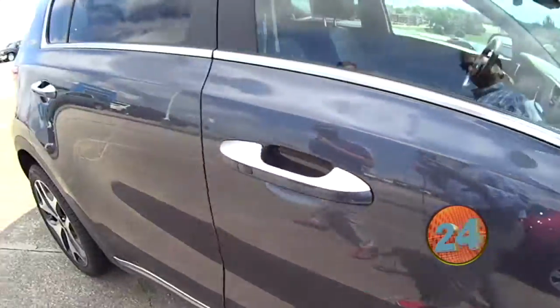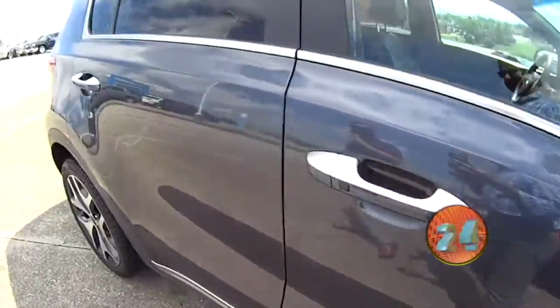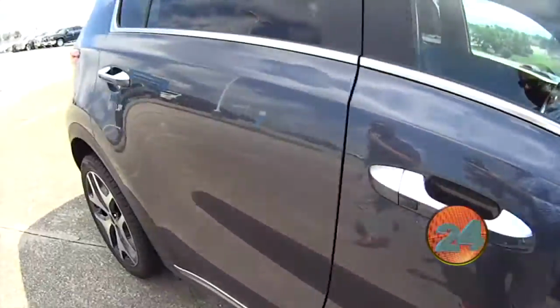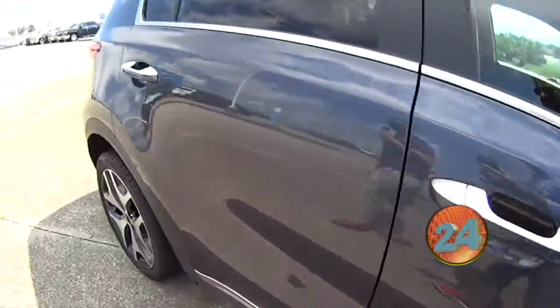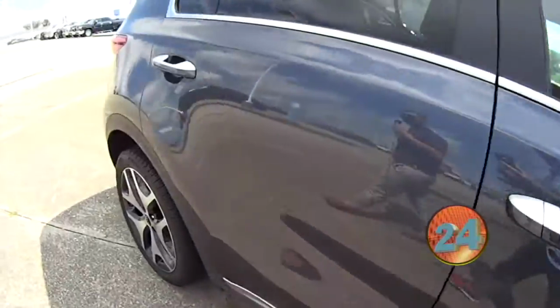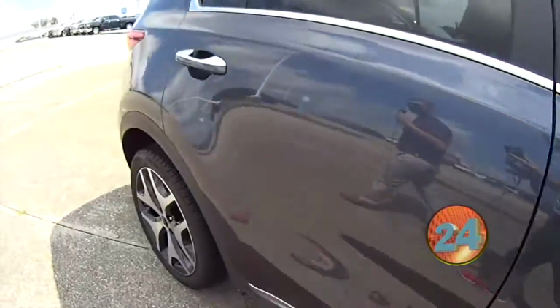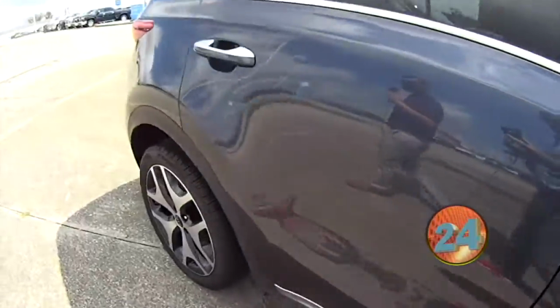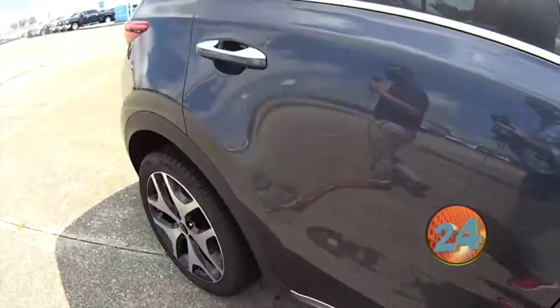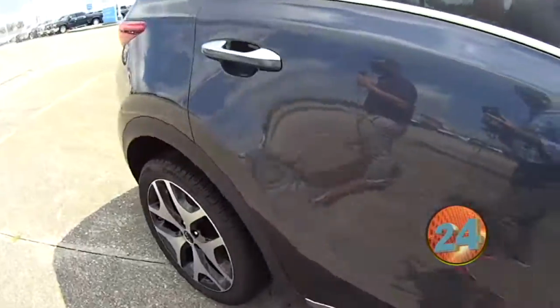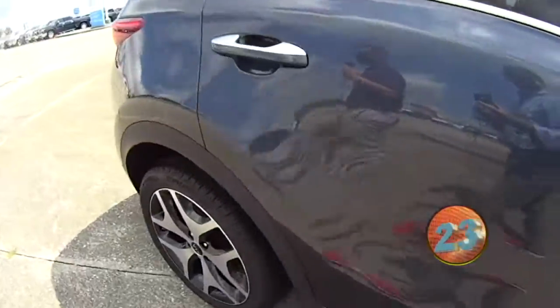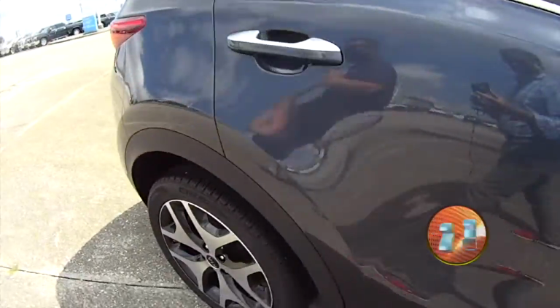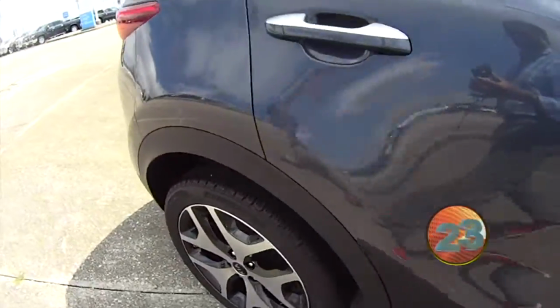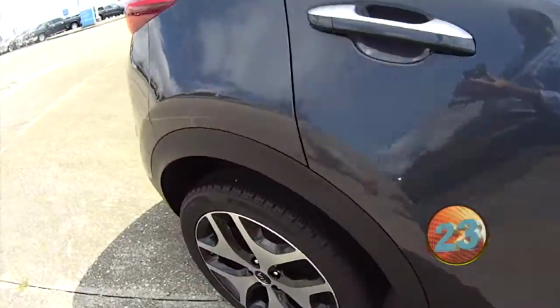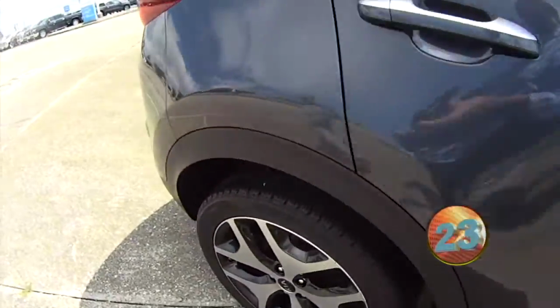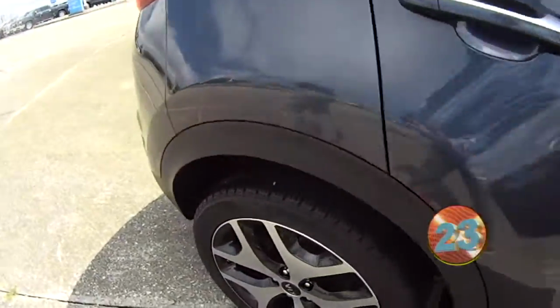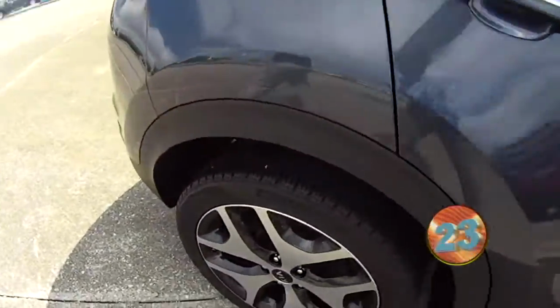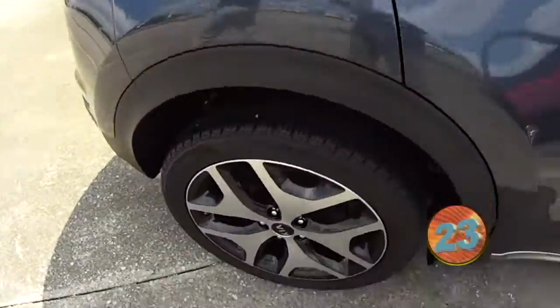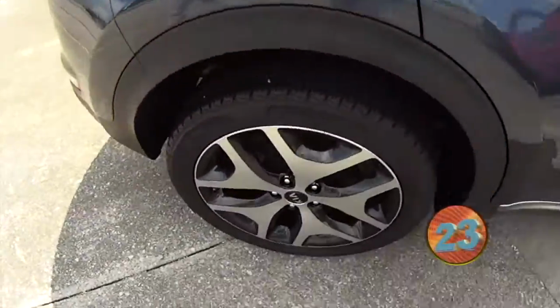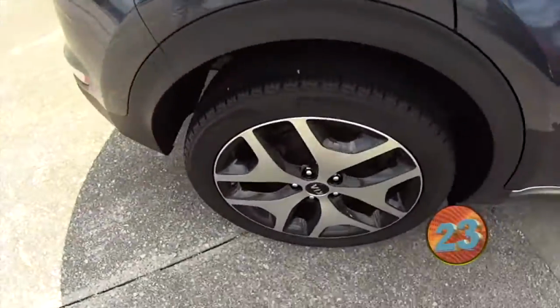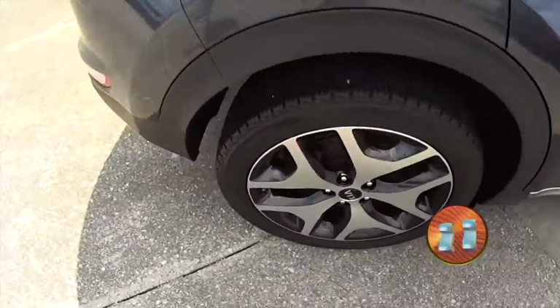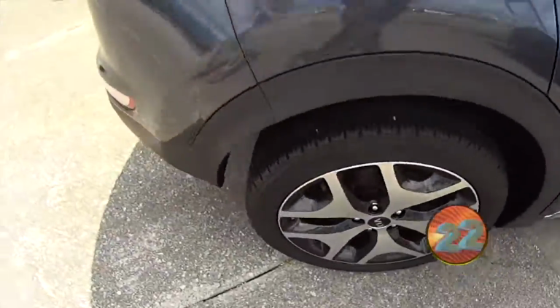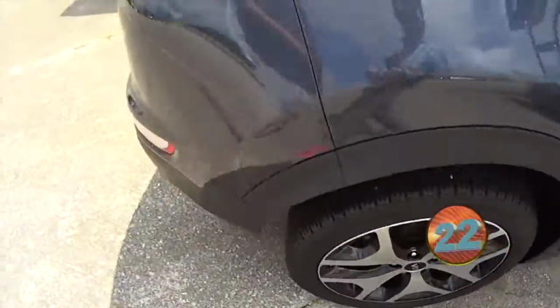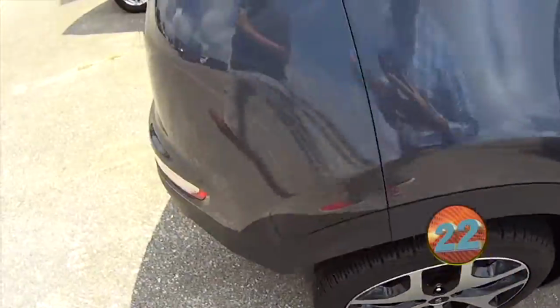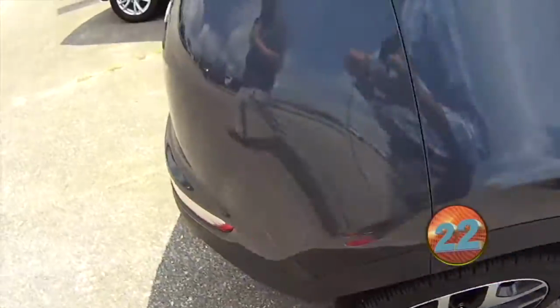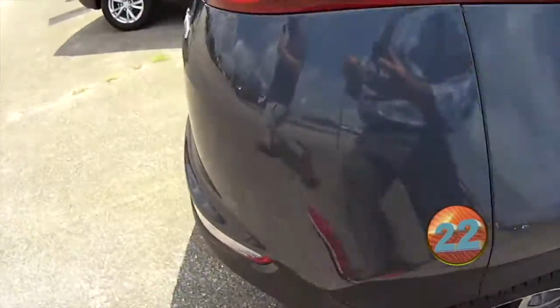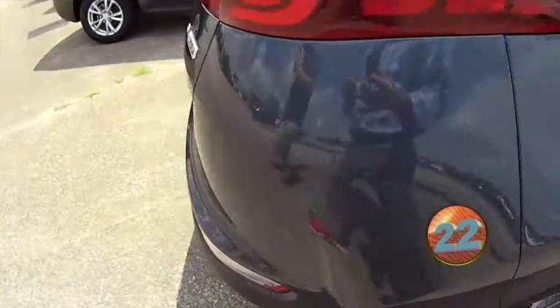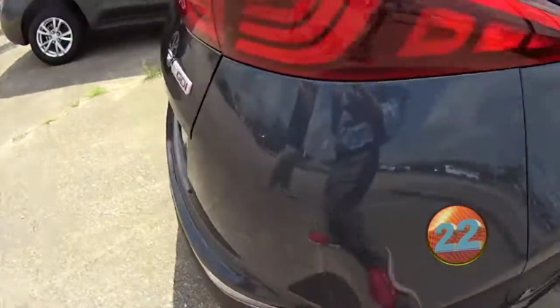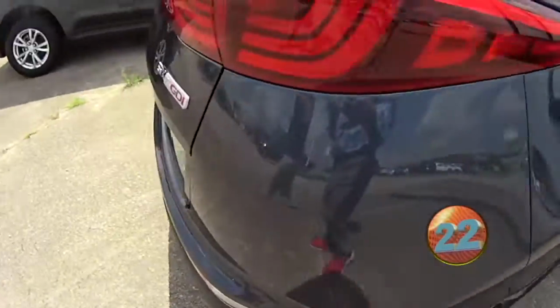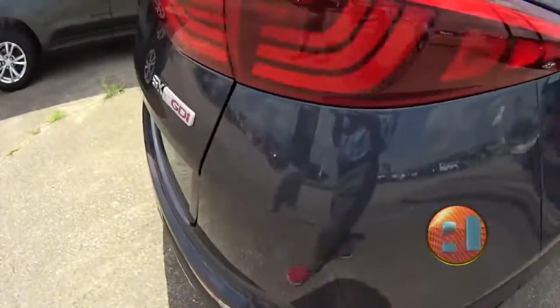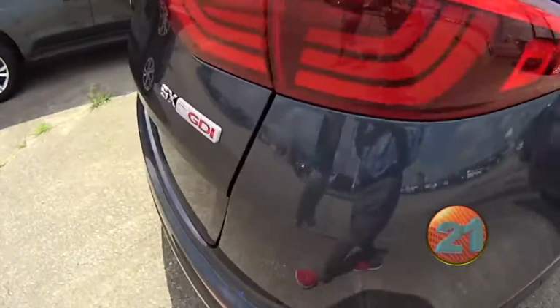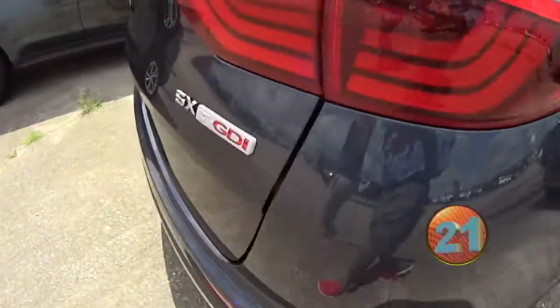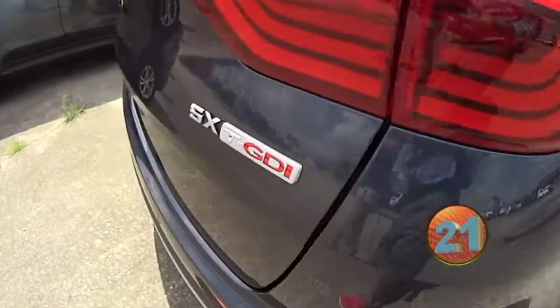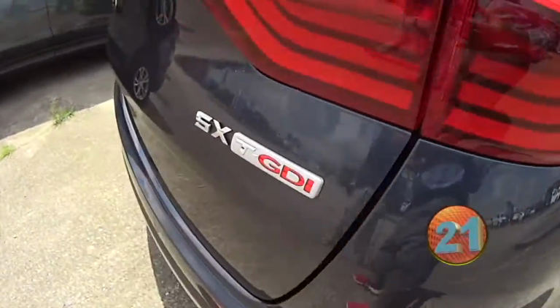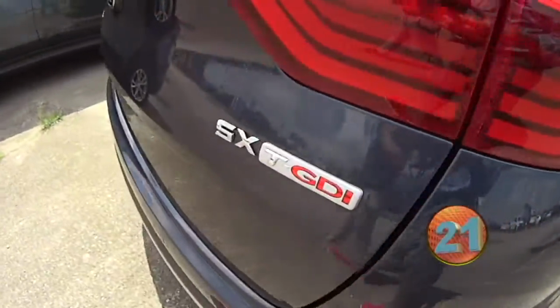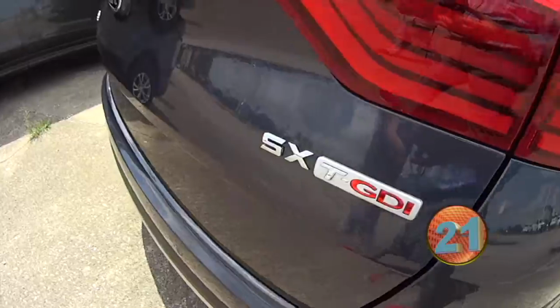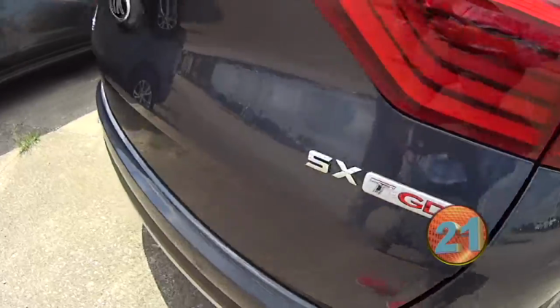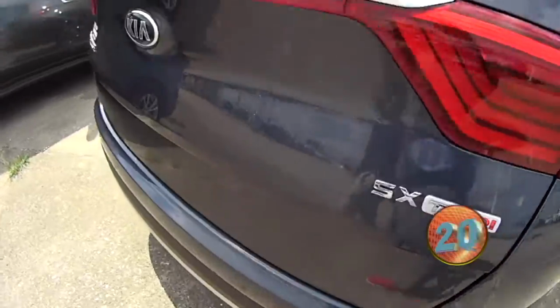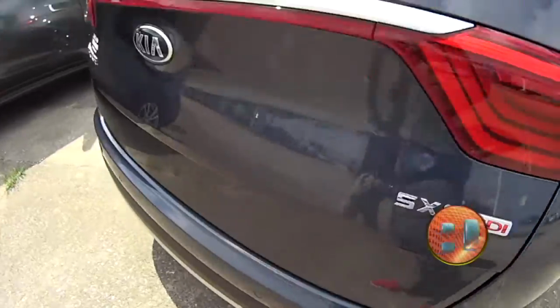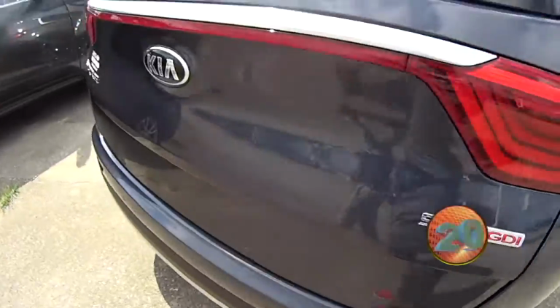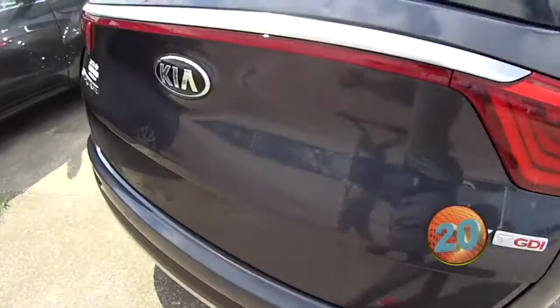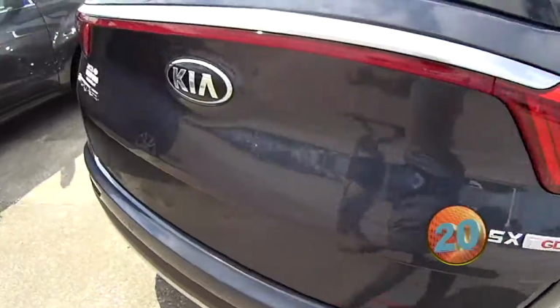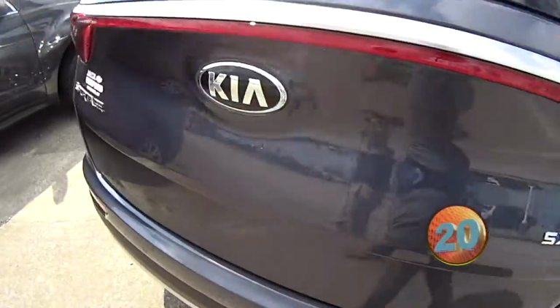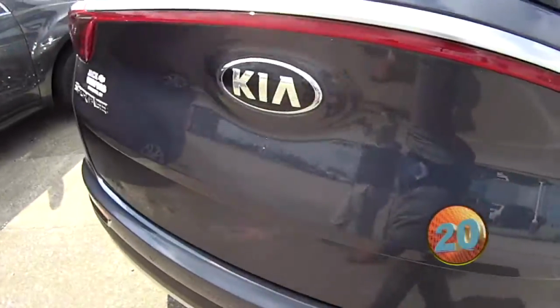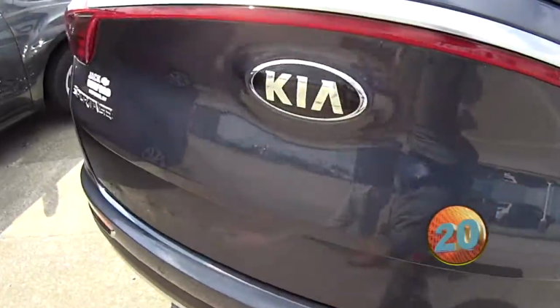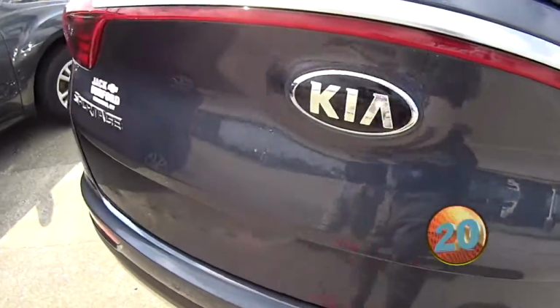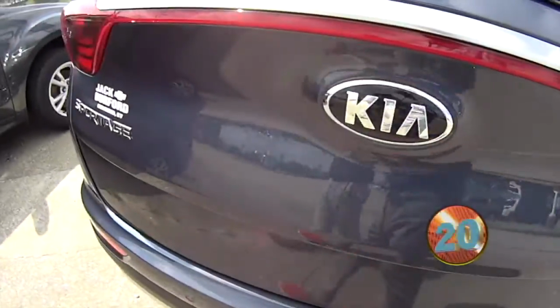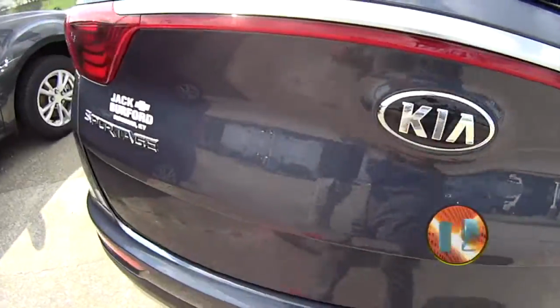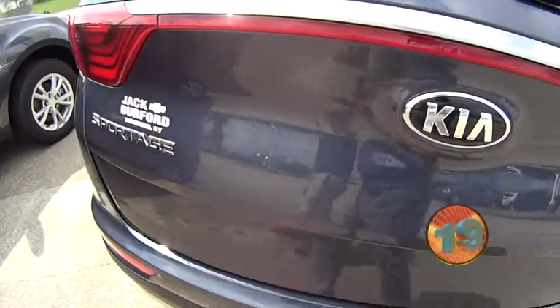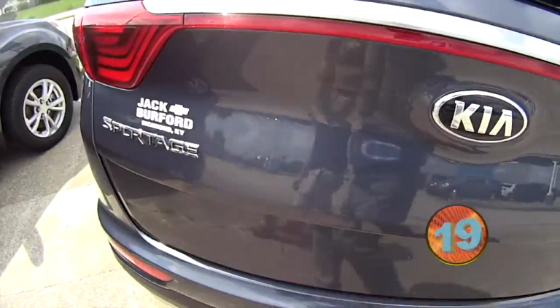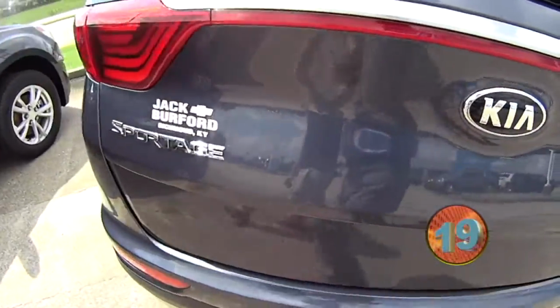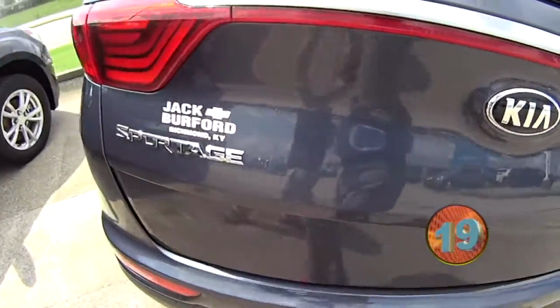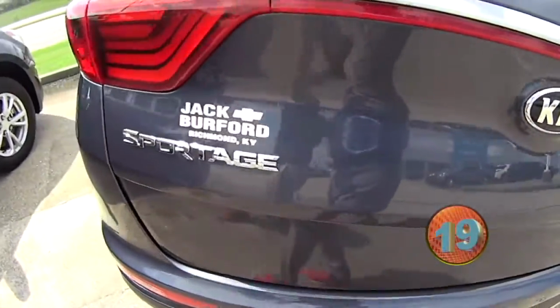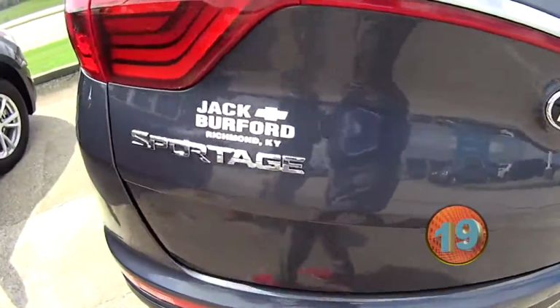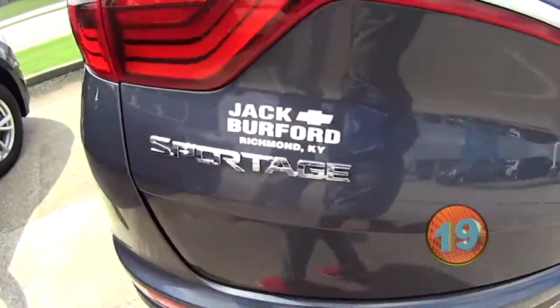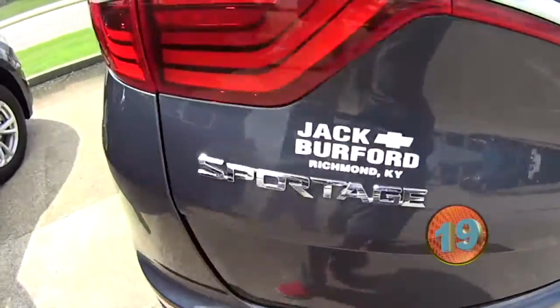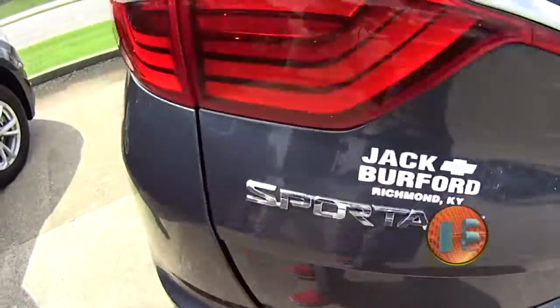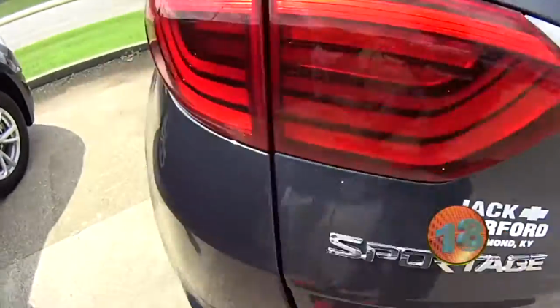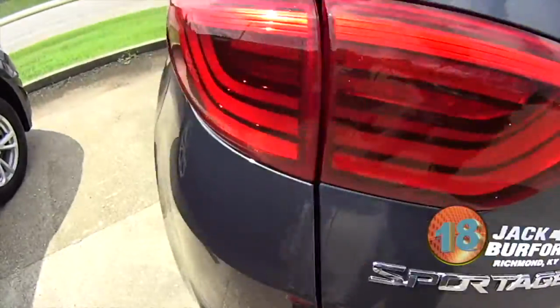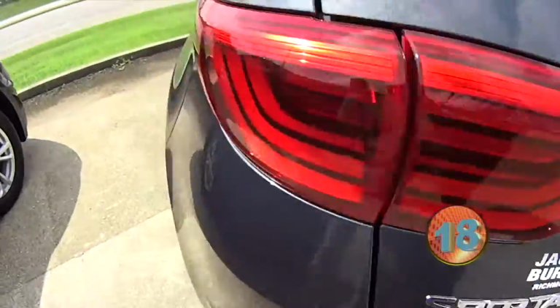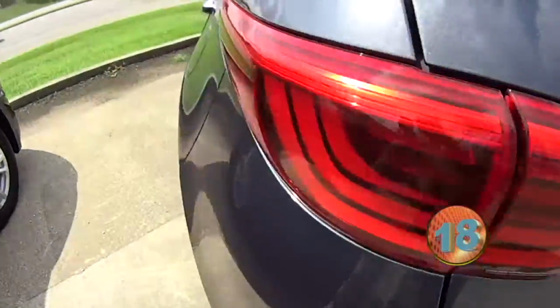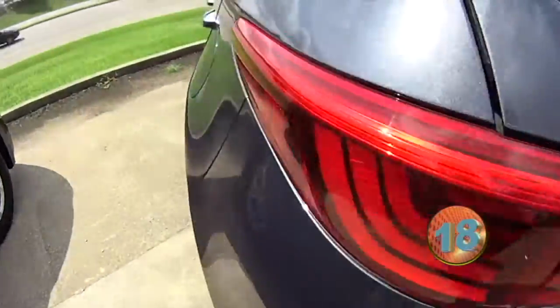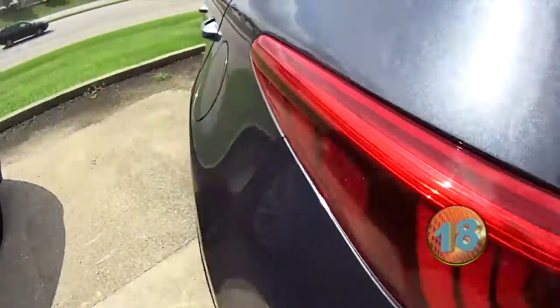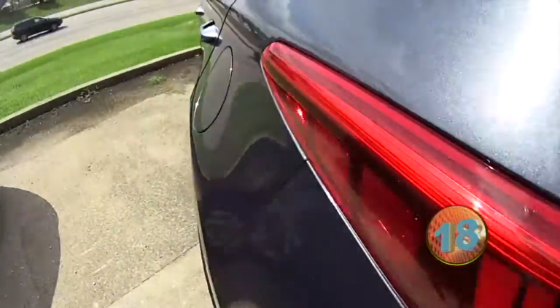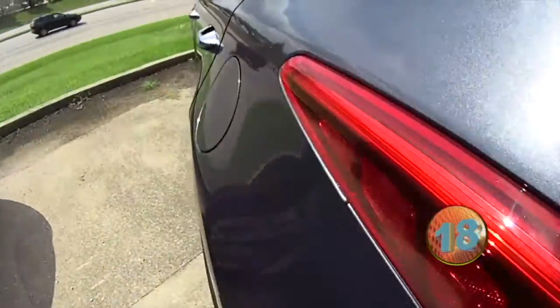This is an all-wheel drive. I think it has just over 20,000 miles on there. It's a TGDI, meaning it's a turbo four-cylinder, so you're going to get good gas mileage as well.